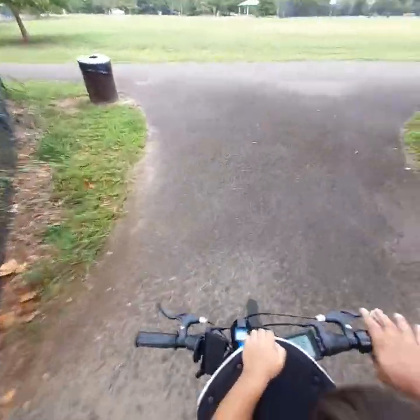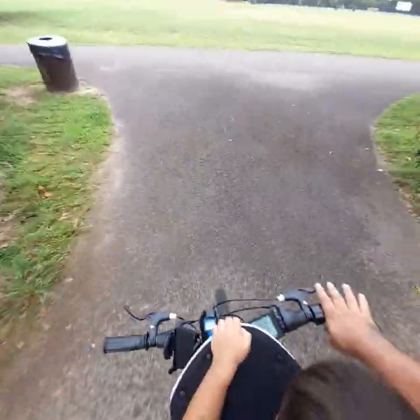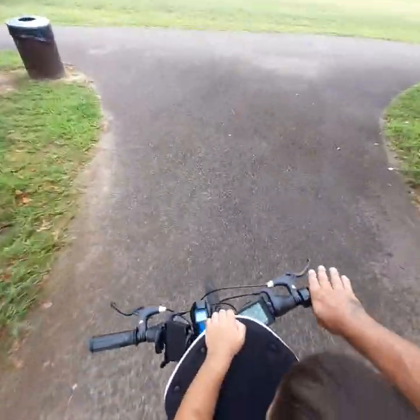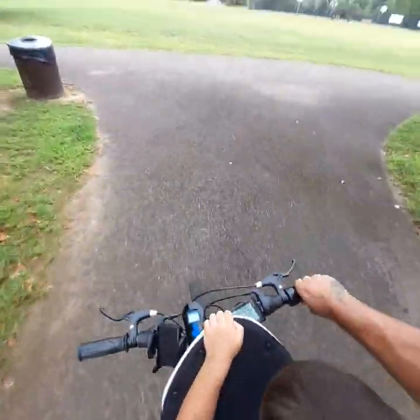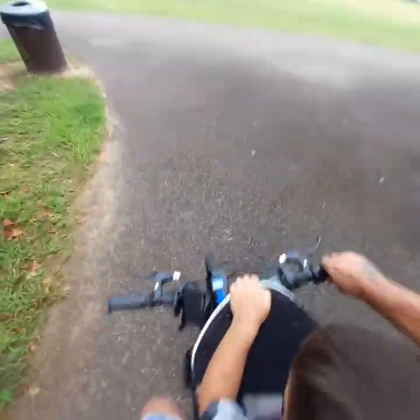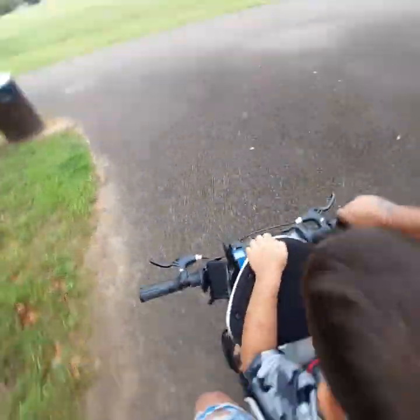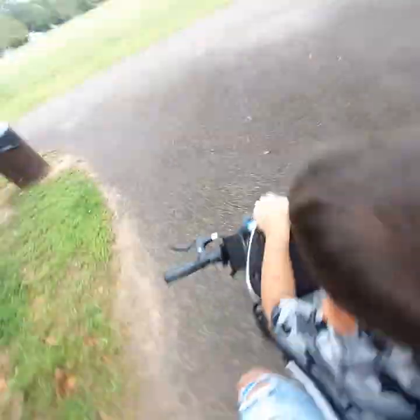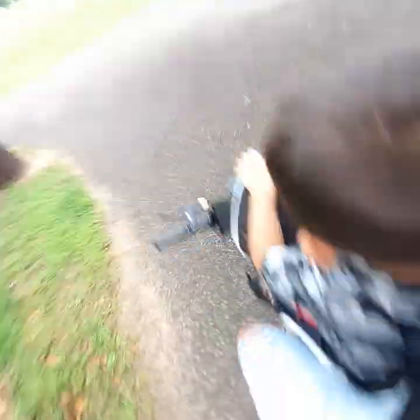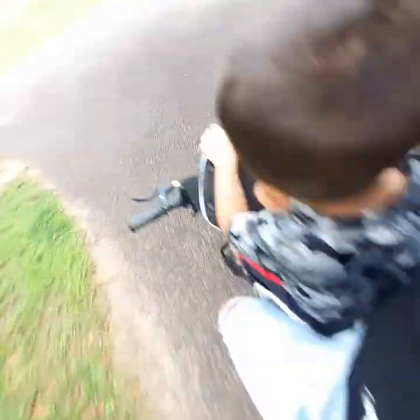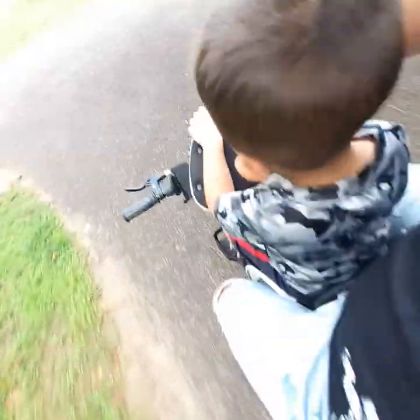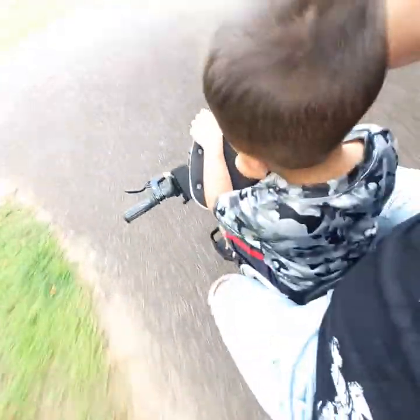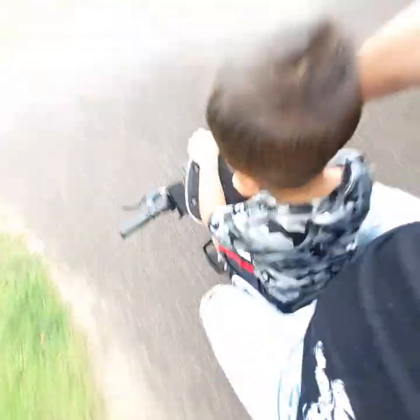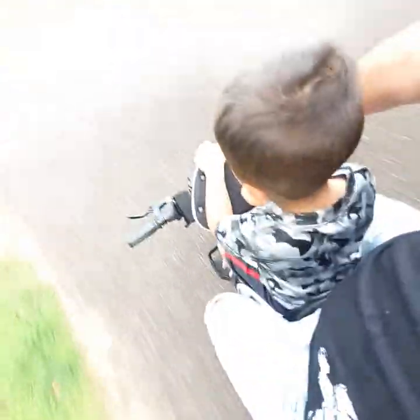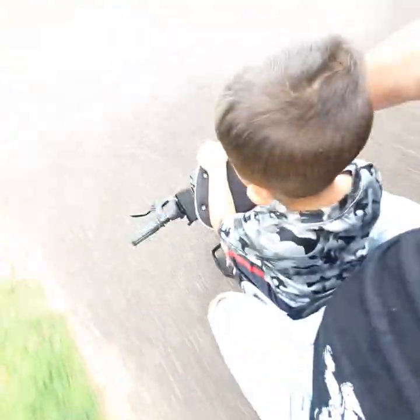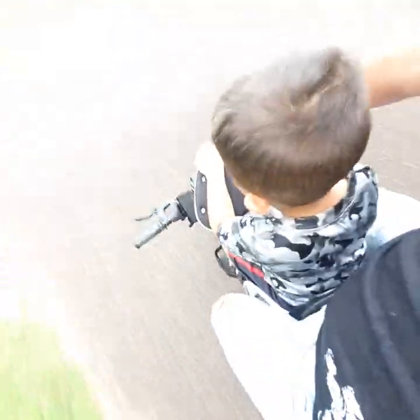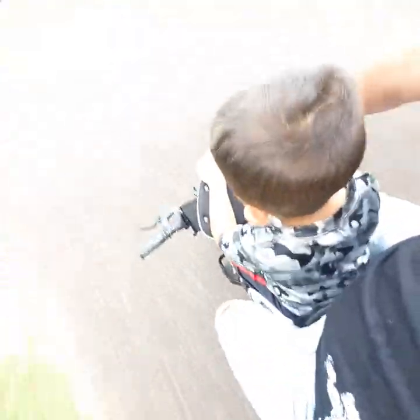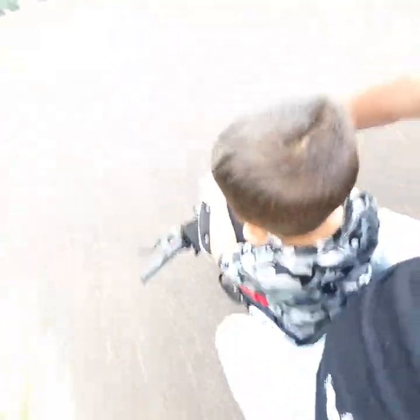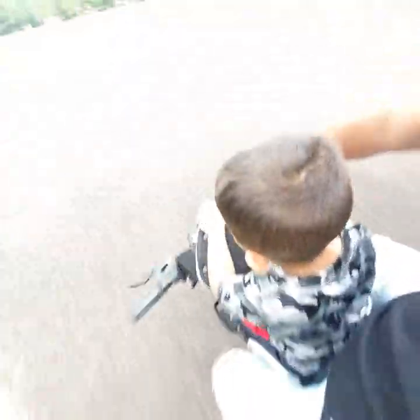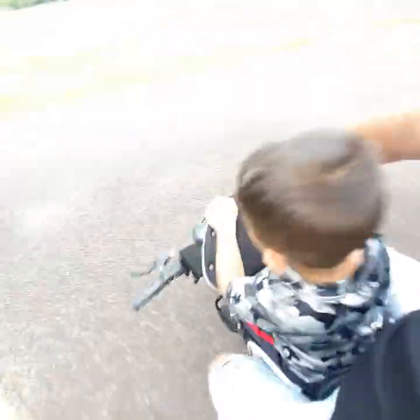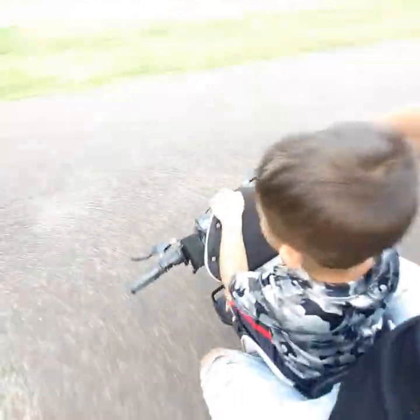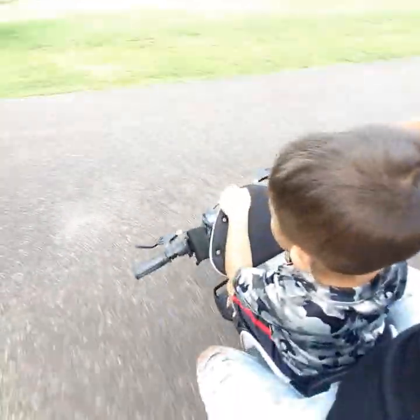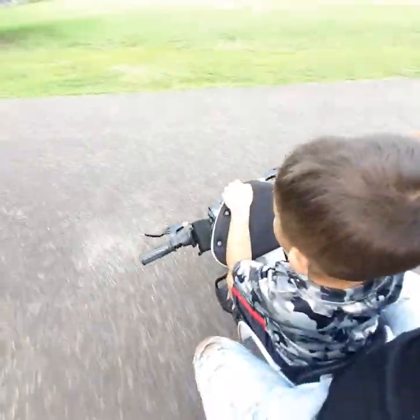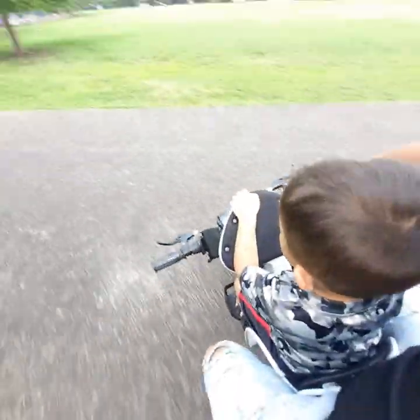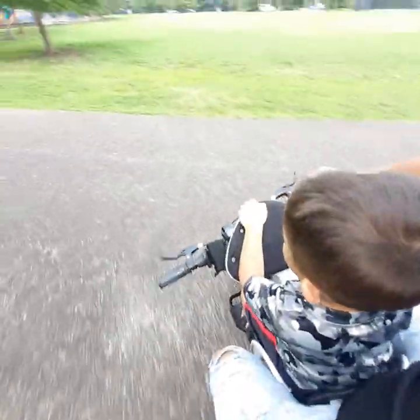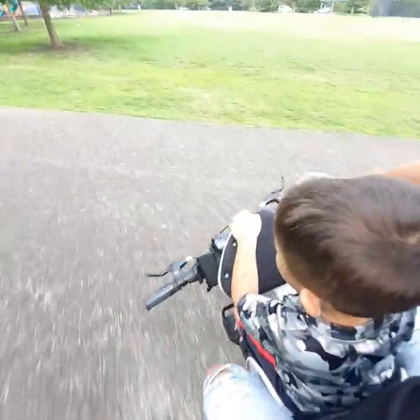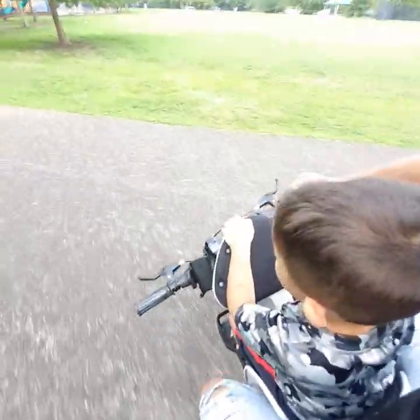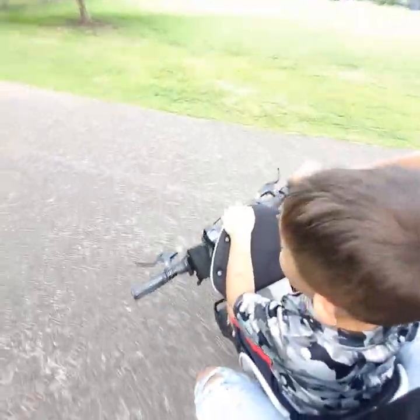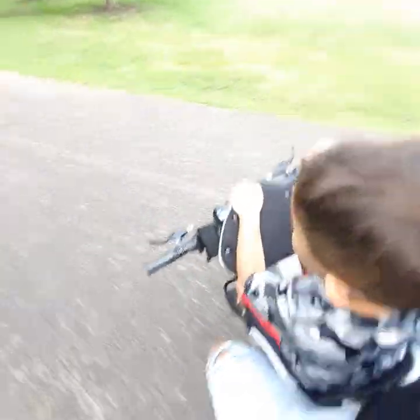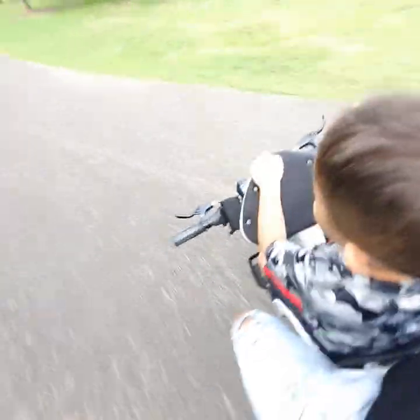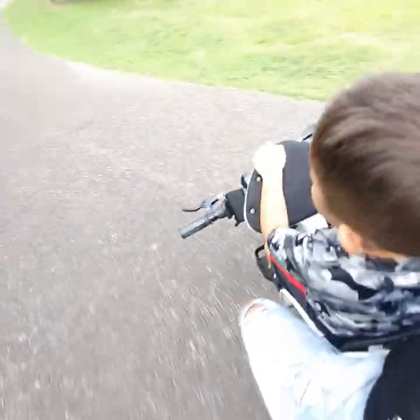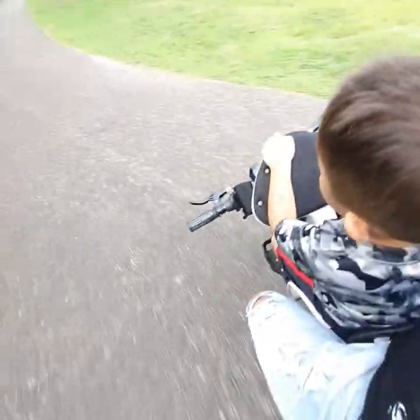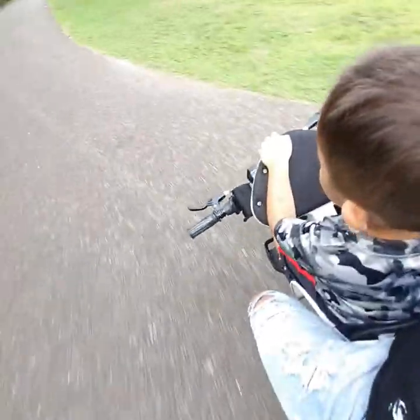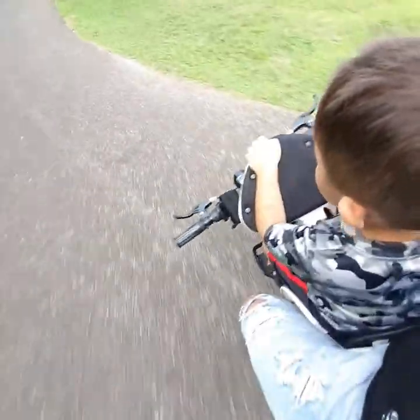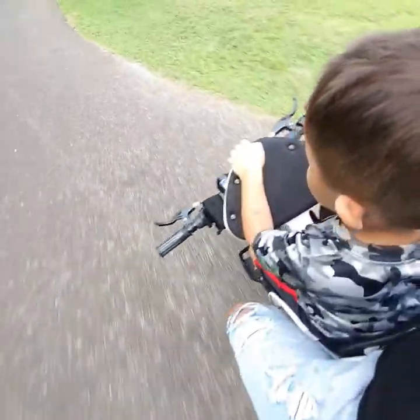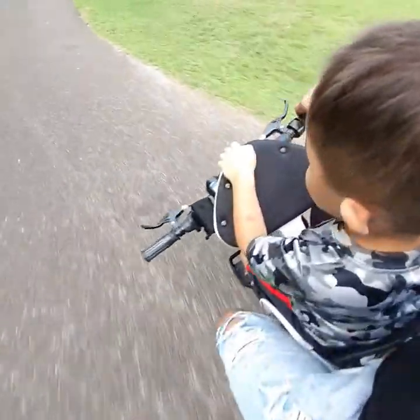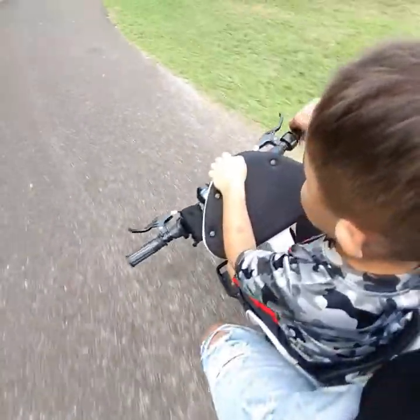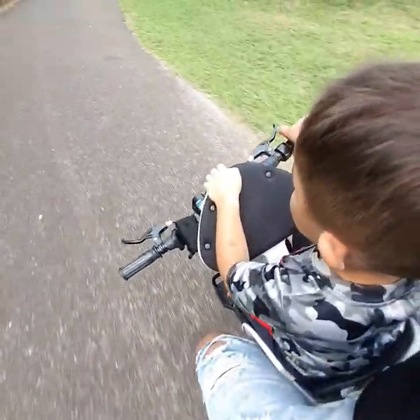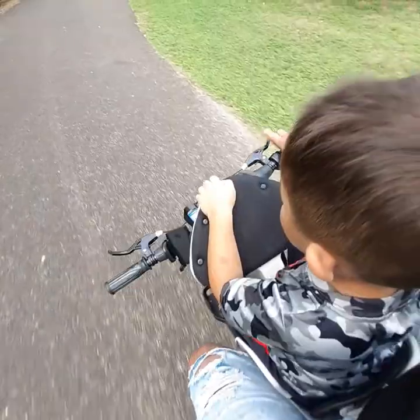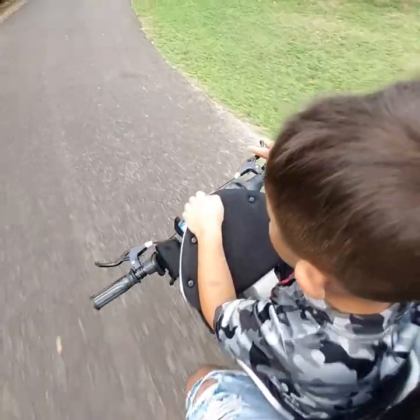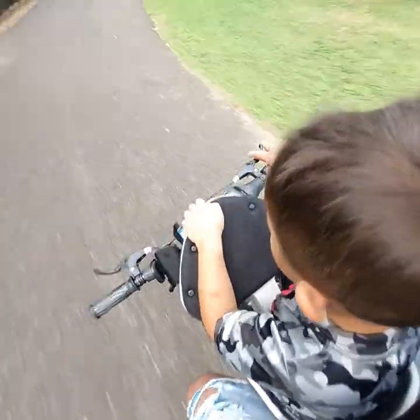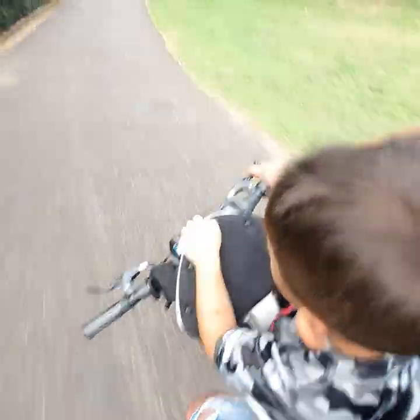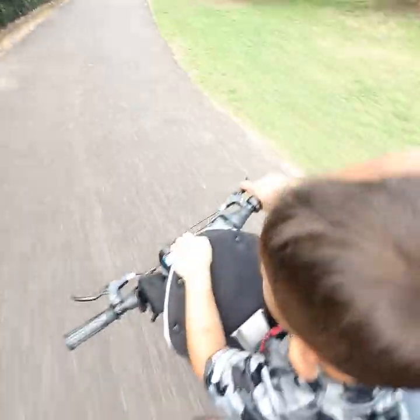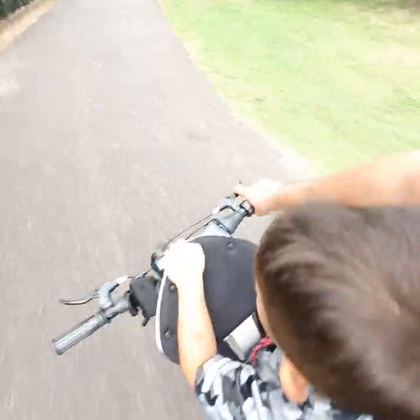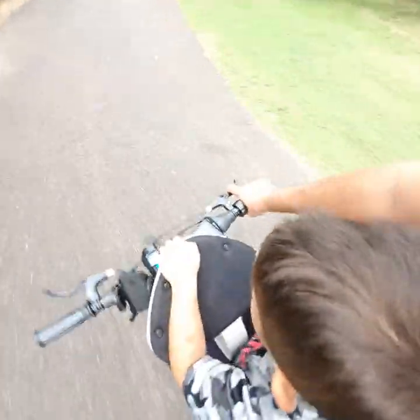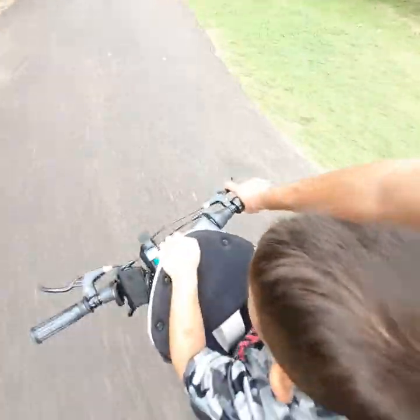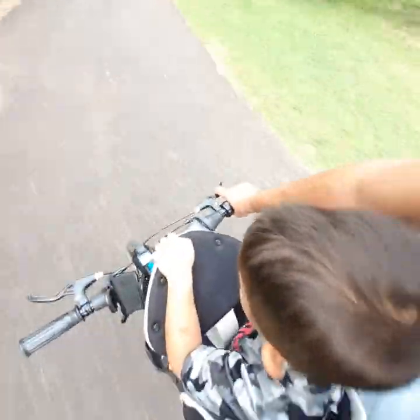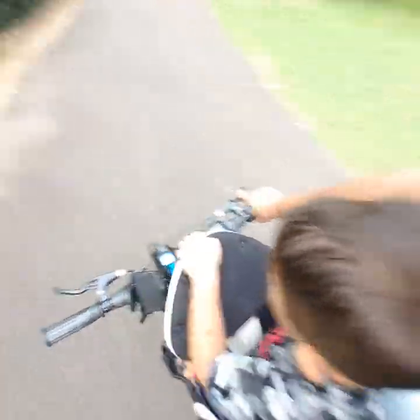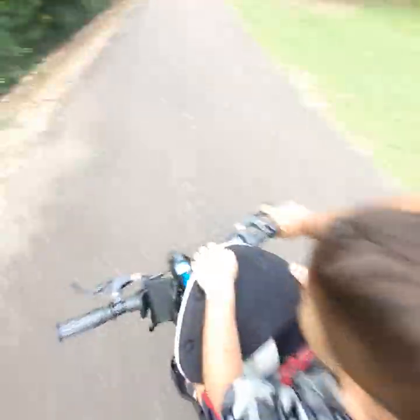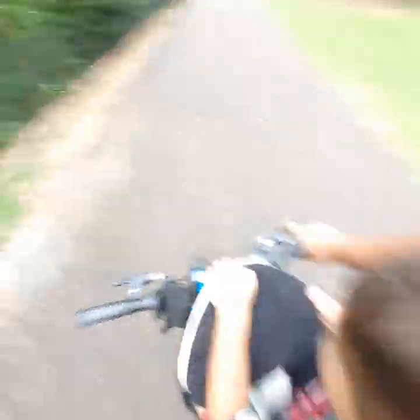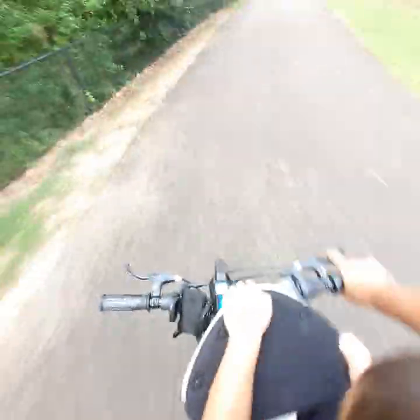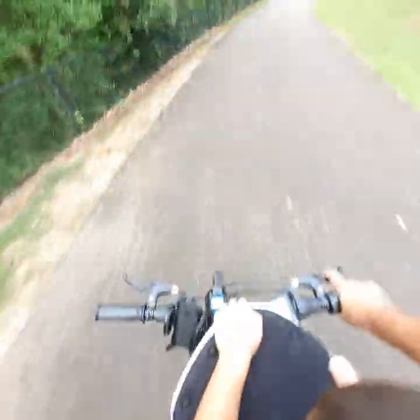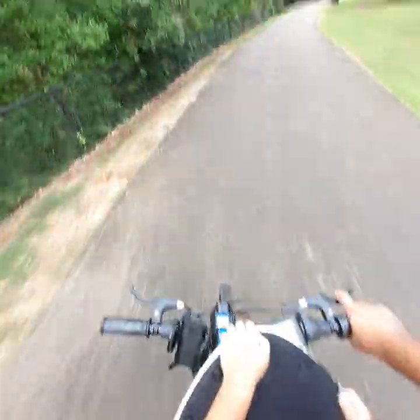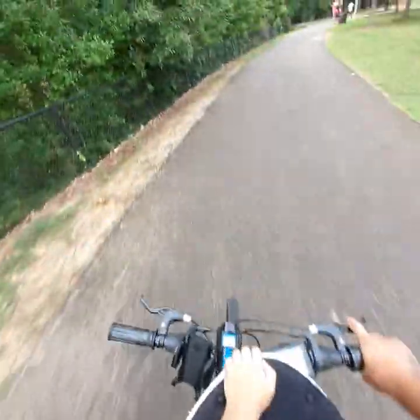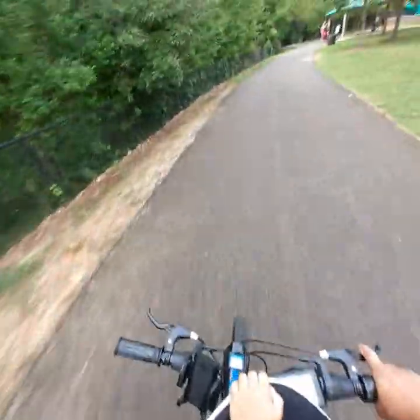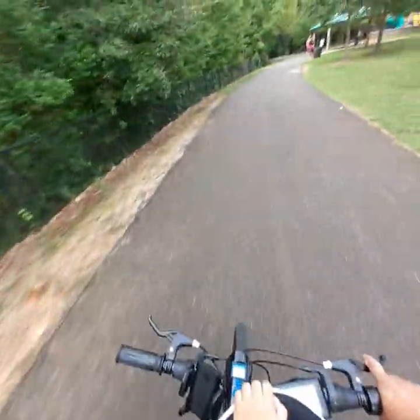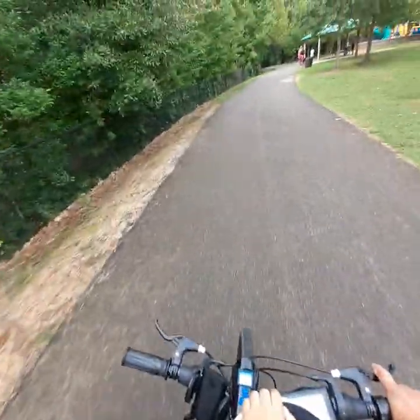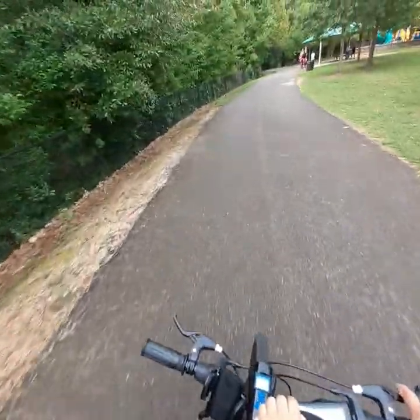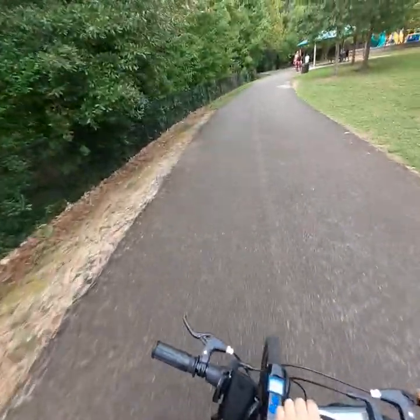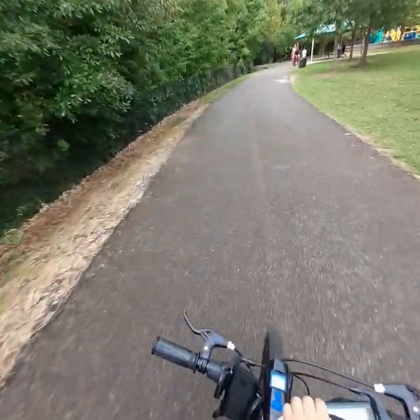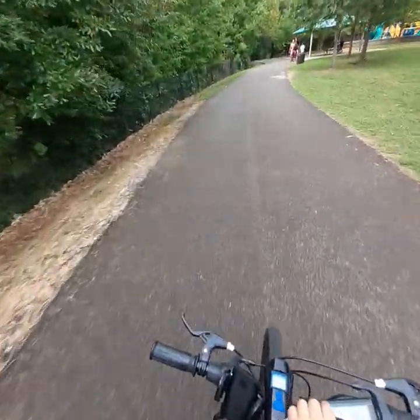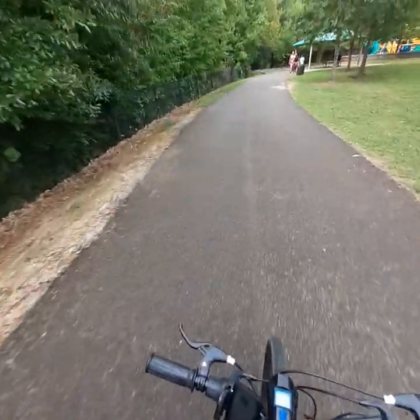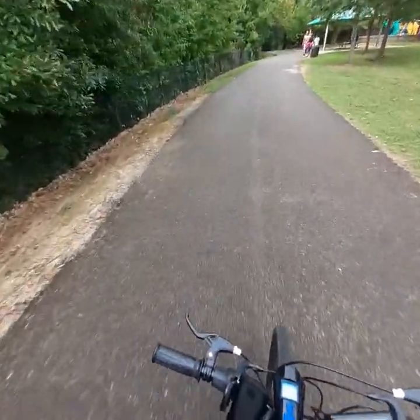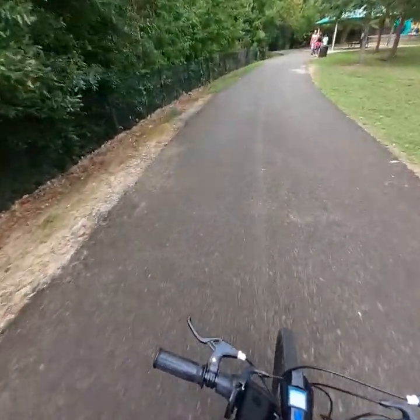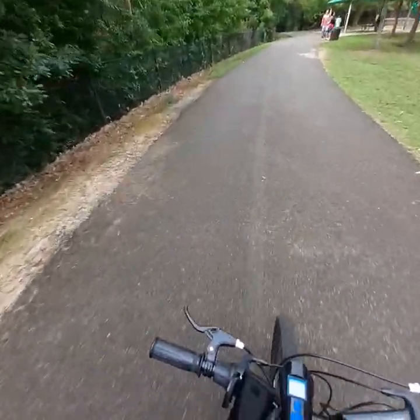My son enjoys it — he just loves this thing. He loves it. Alright, check it out man.